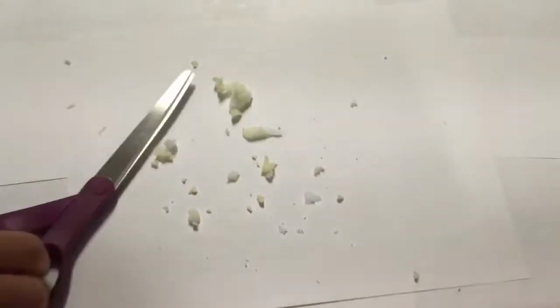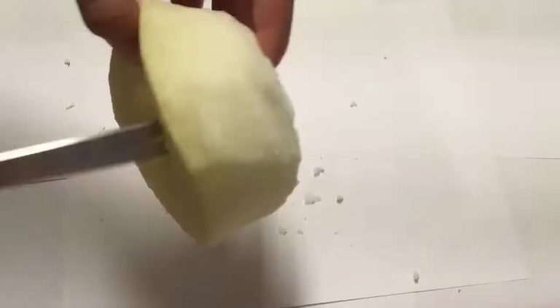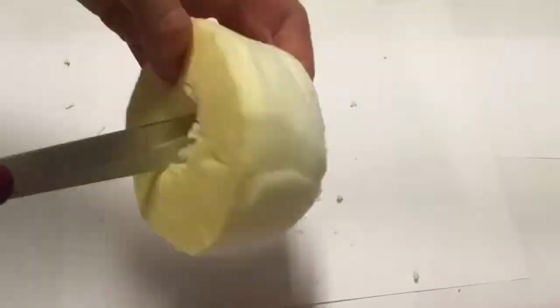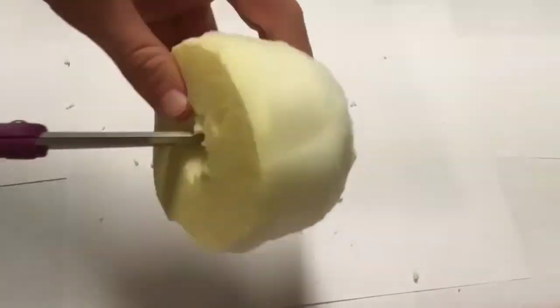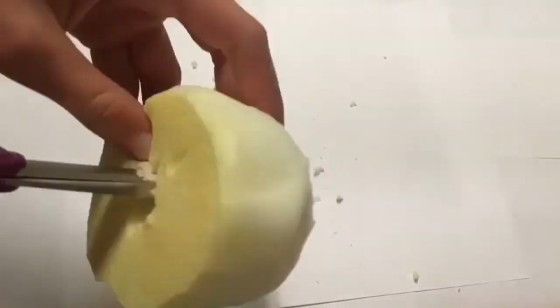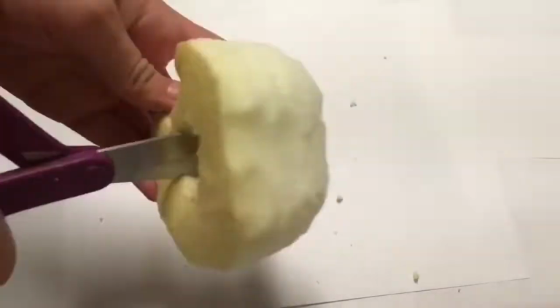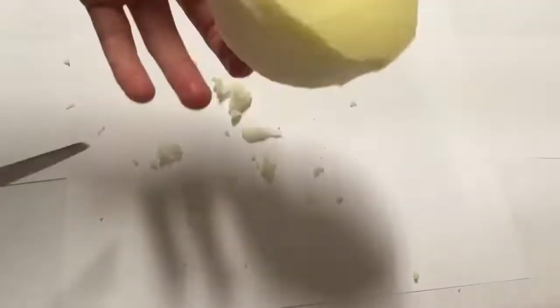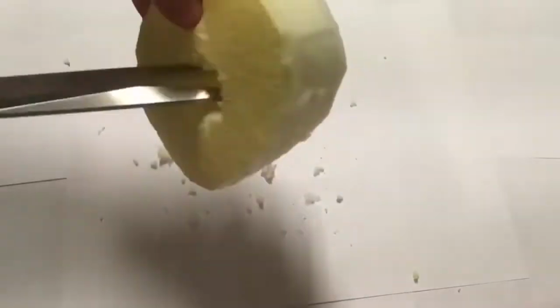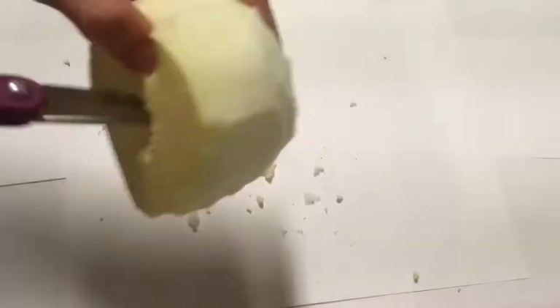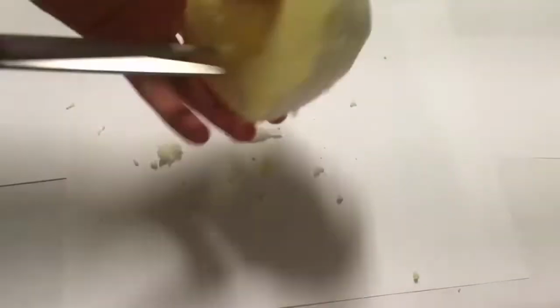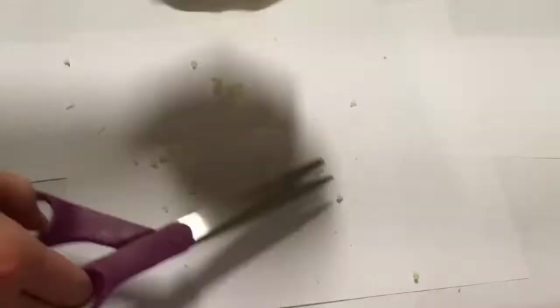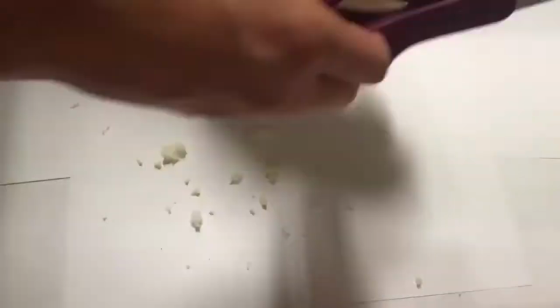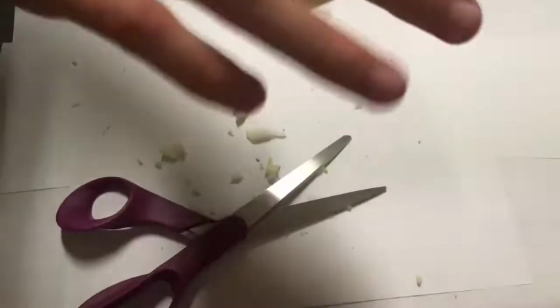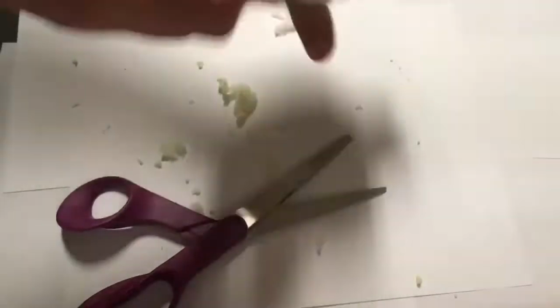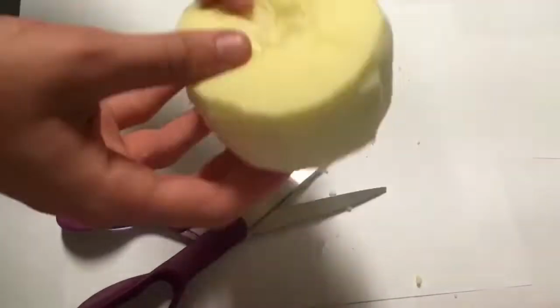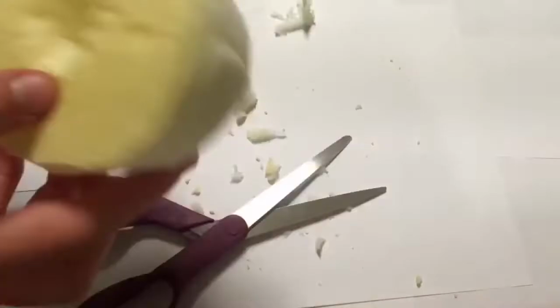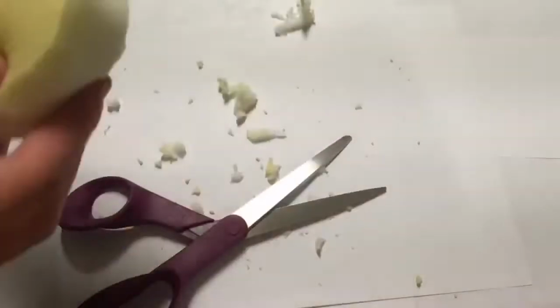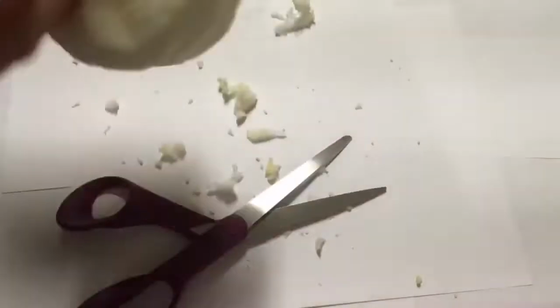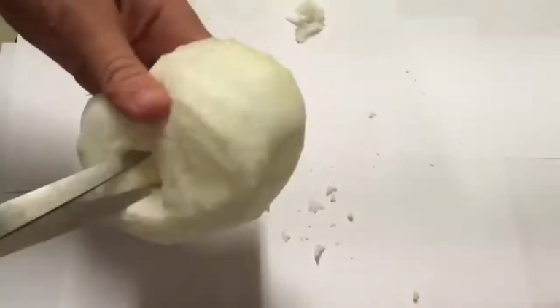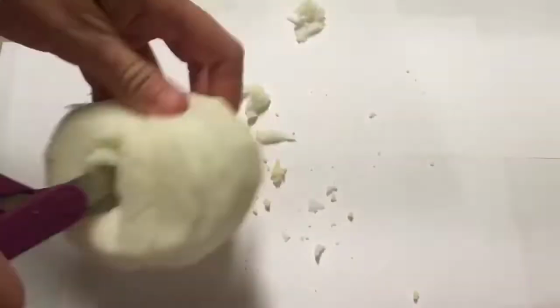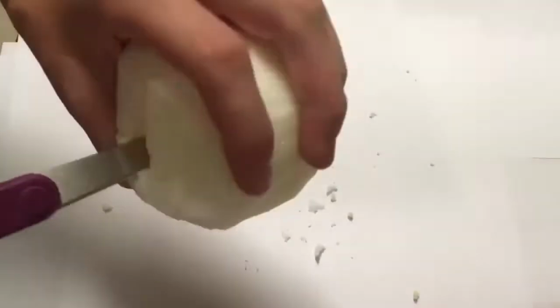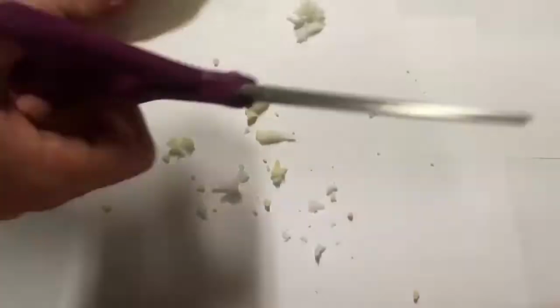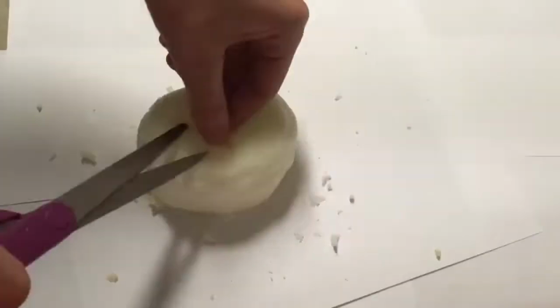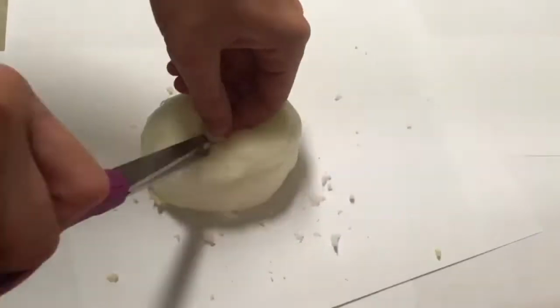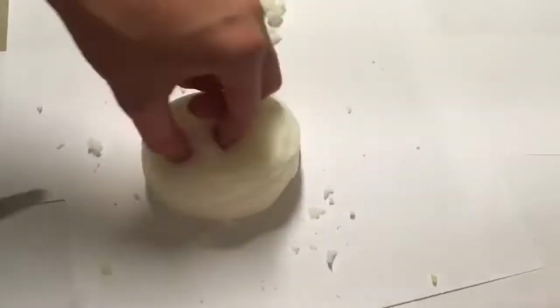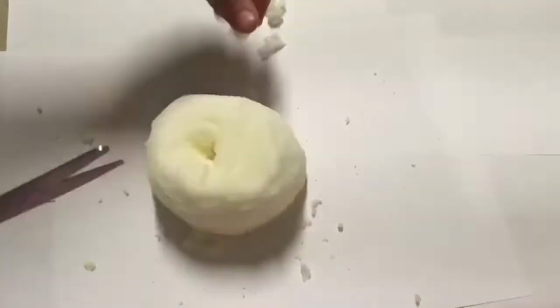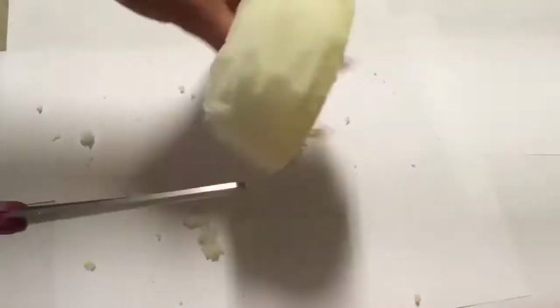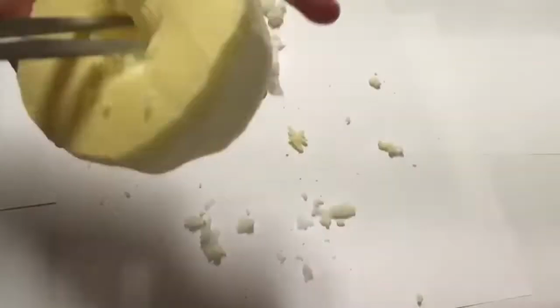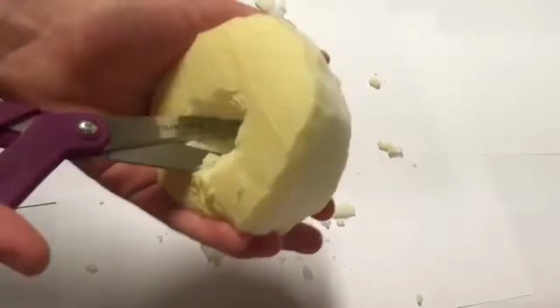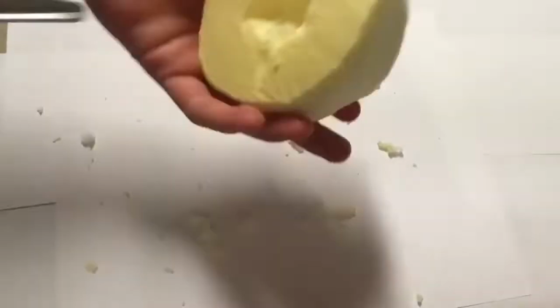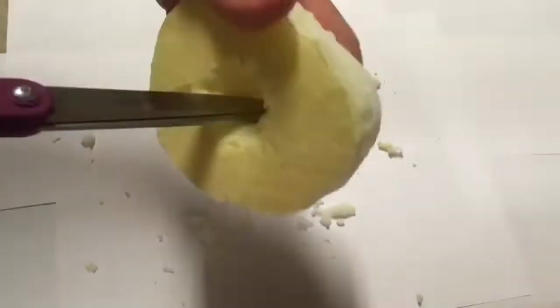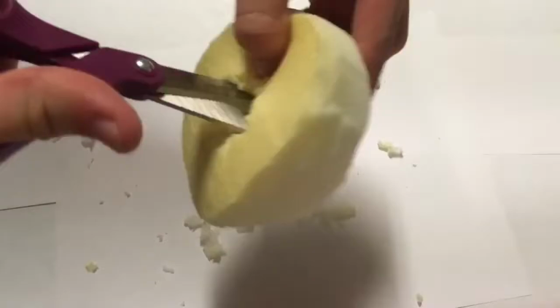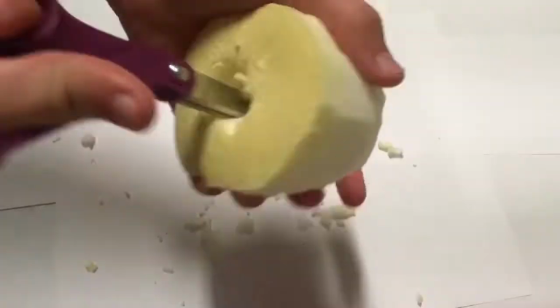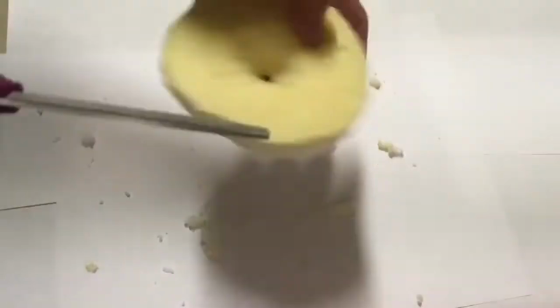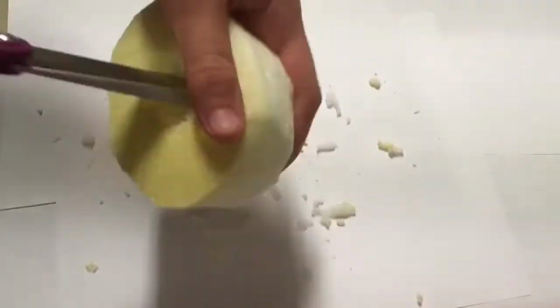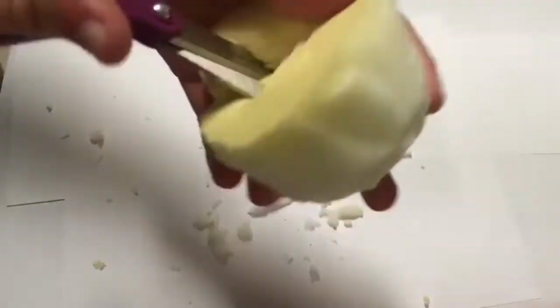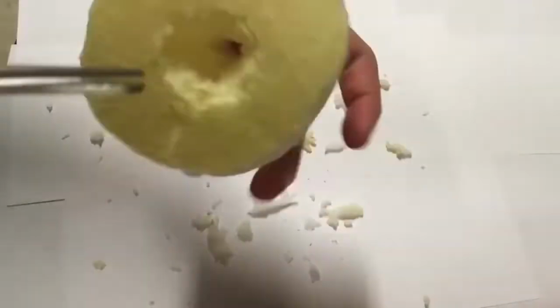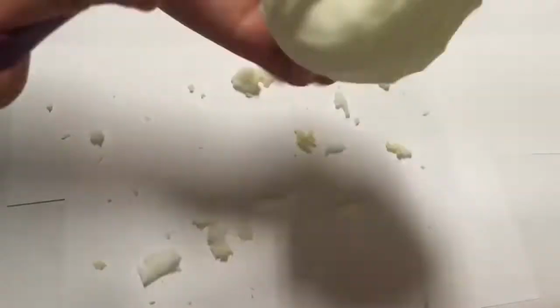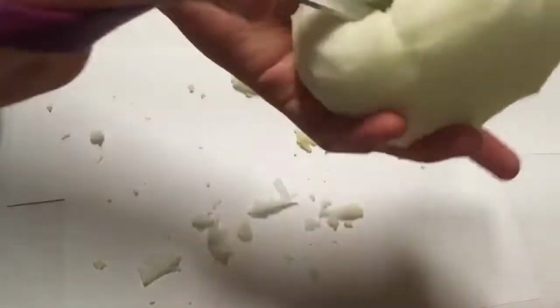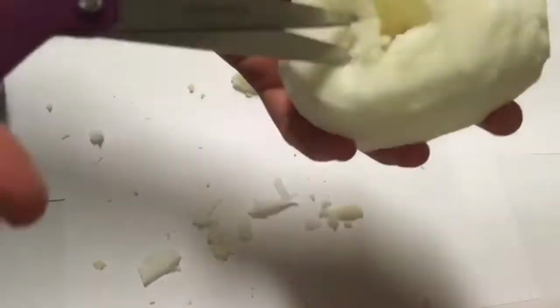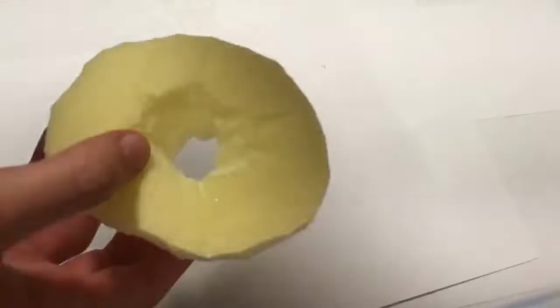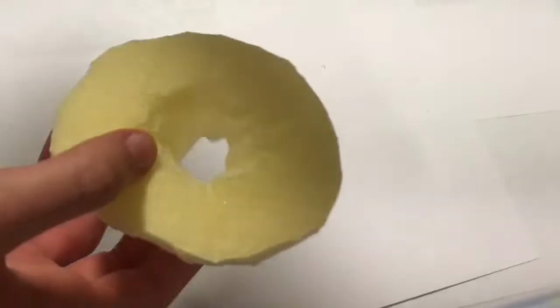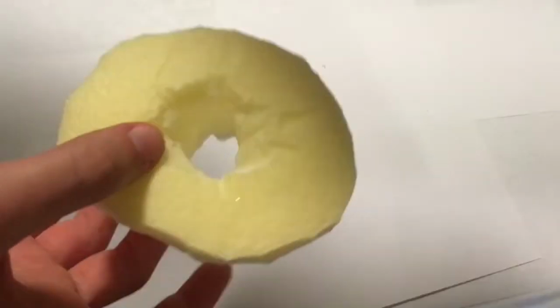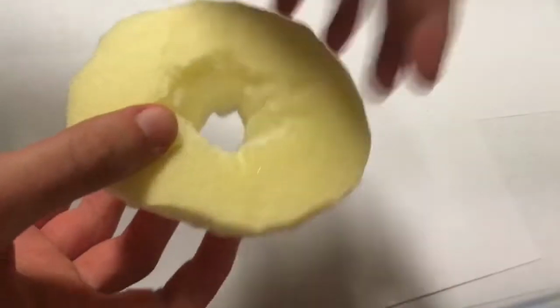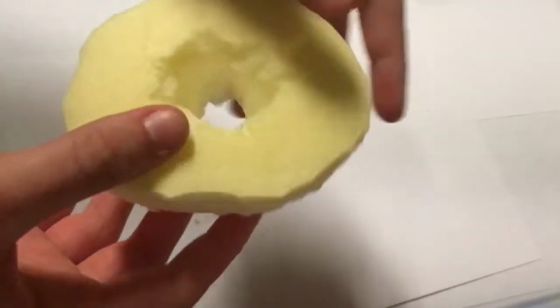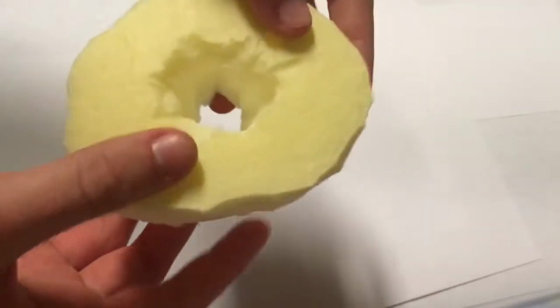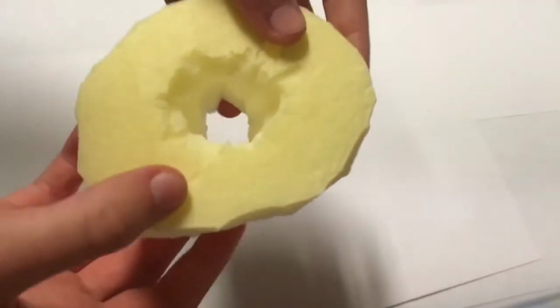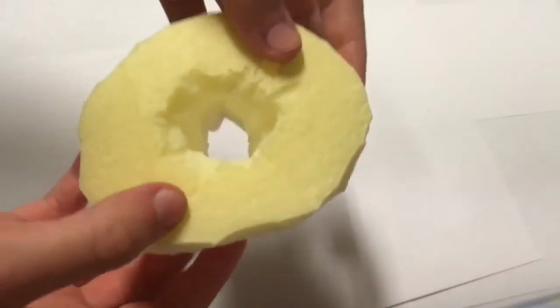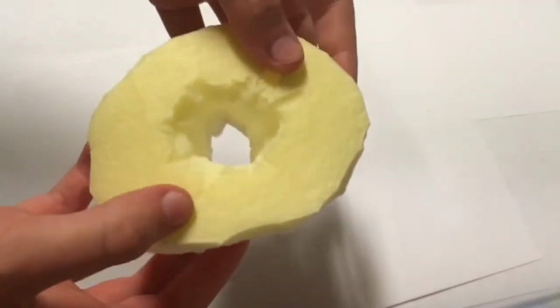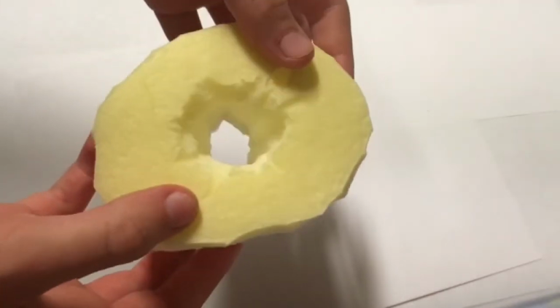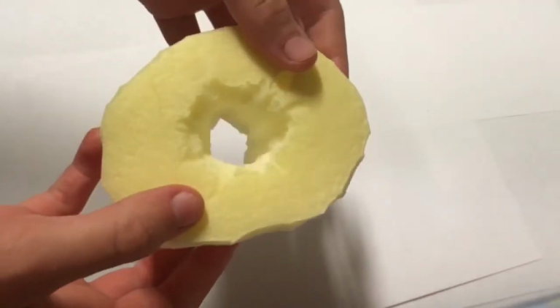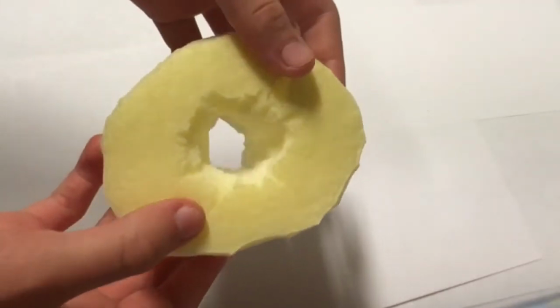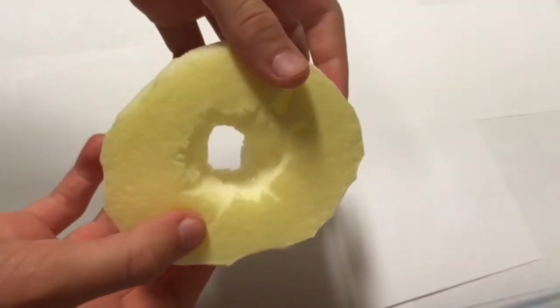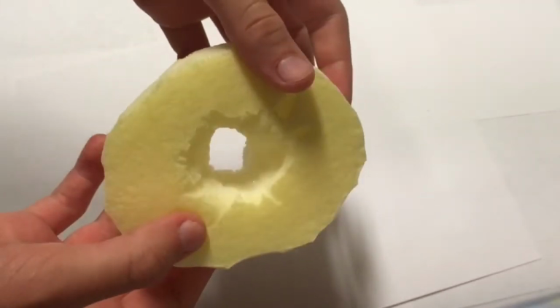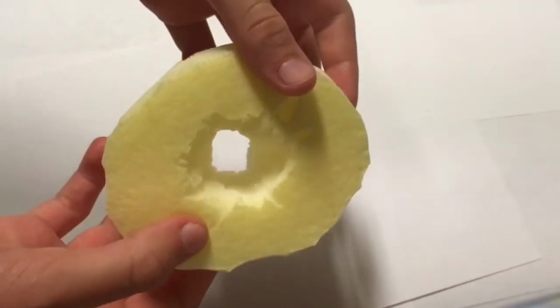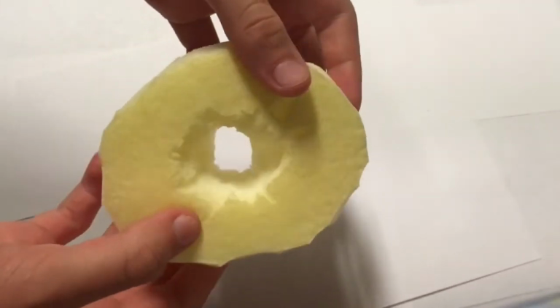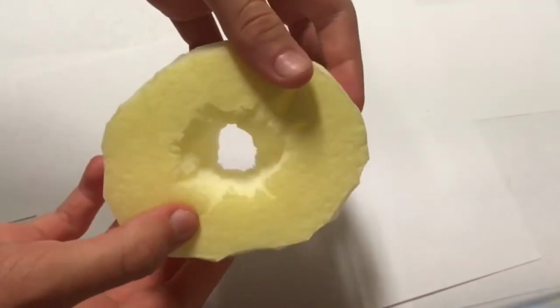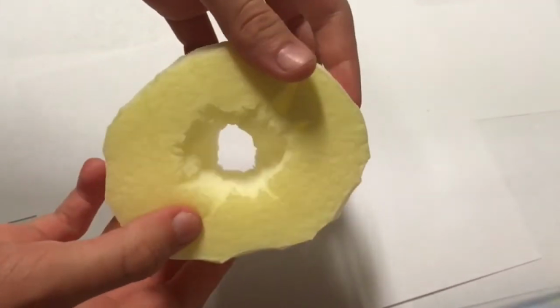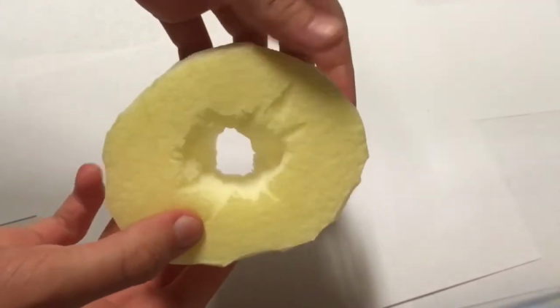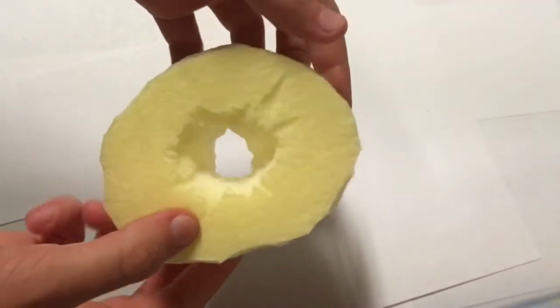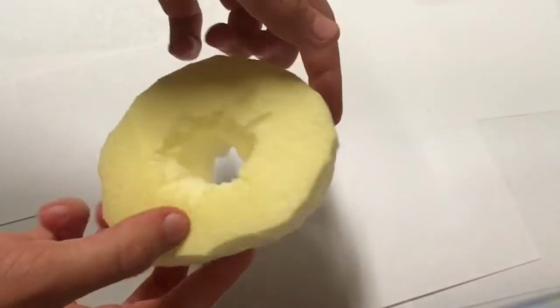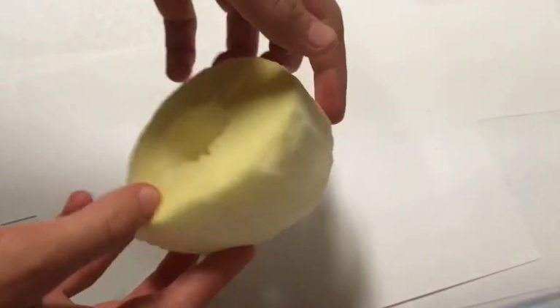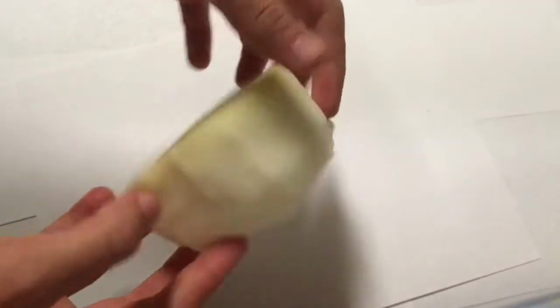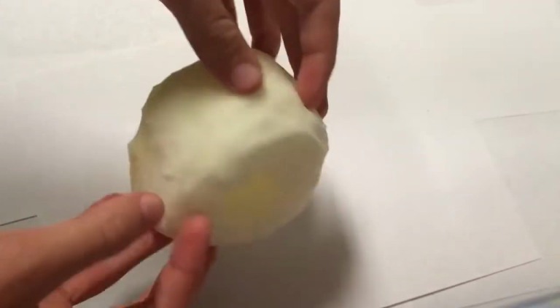I found this very time-consuming, so don't worry if it takes you a while. After a lot of cutting, this is the shape I have.